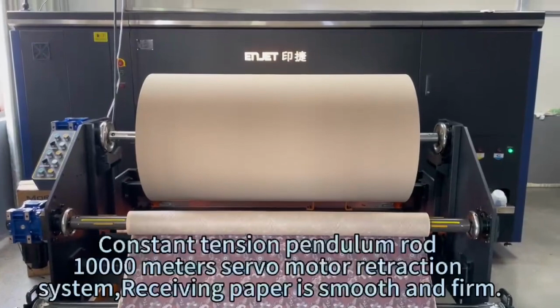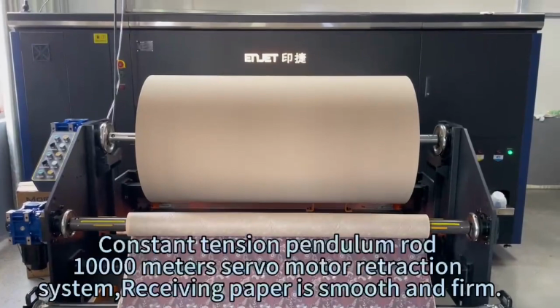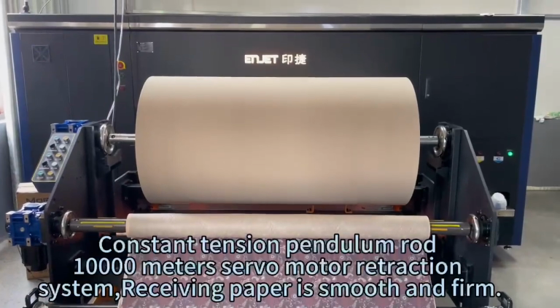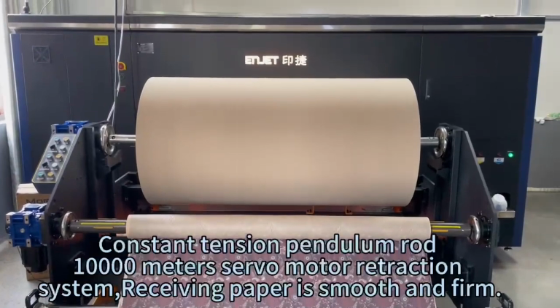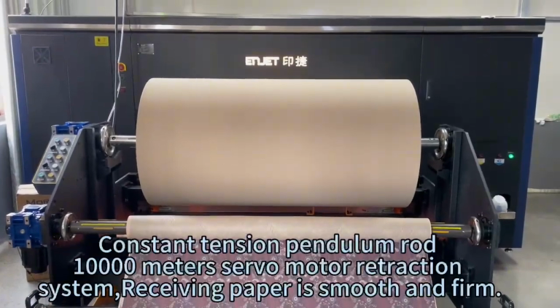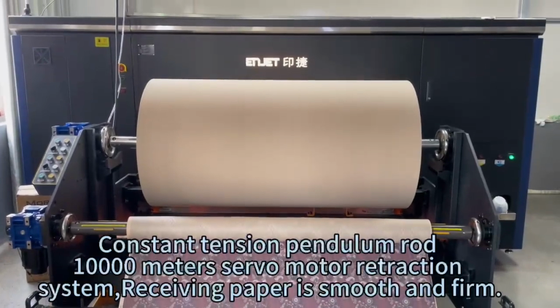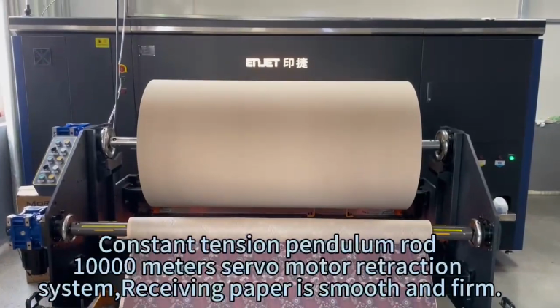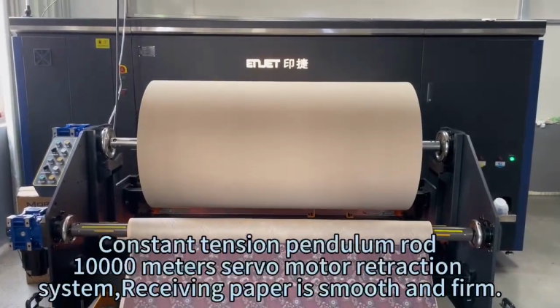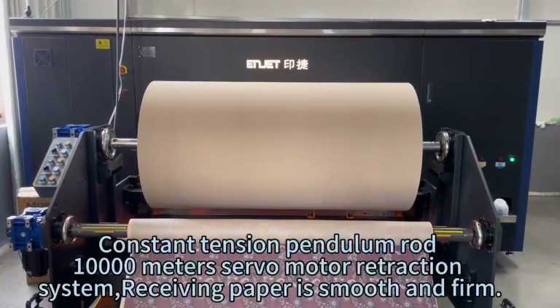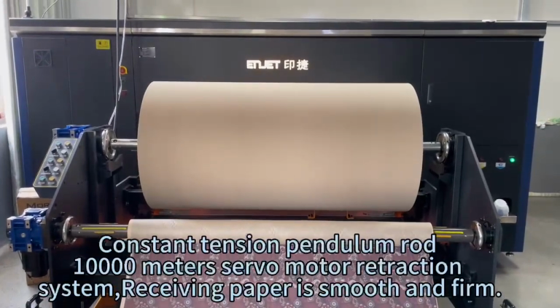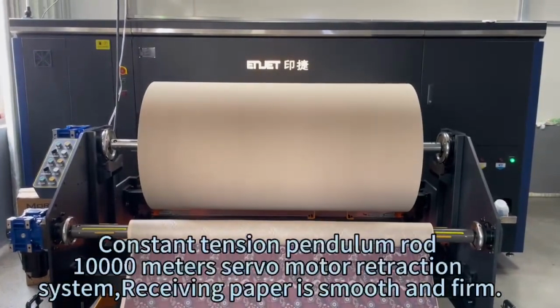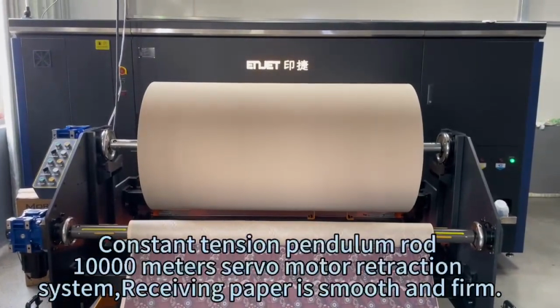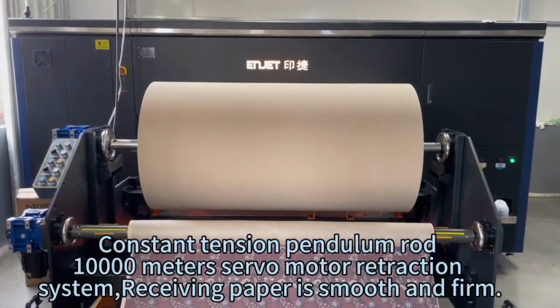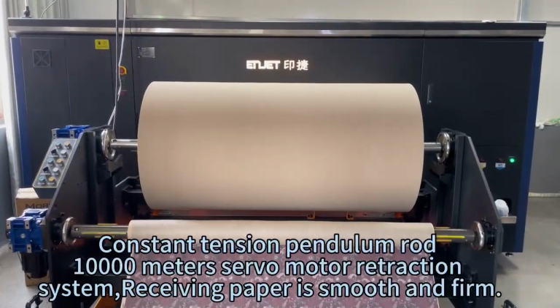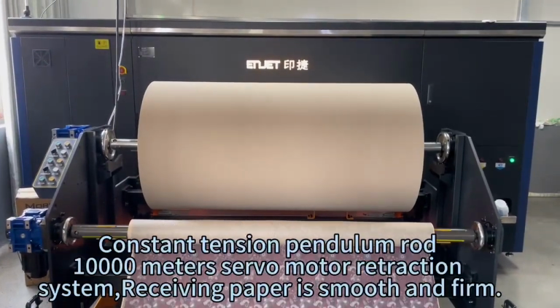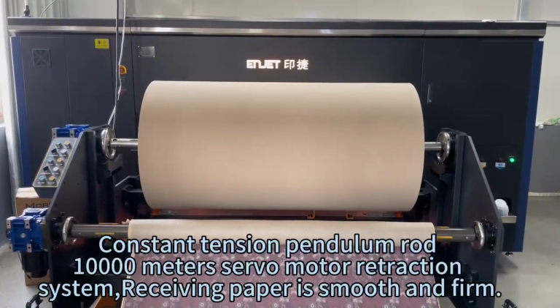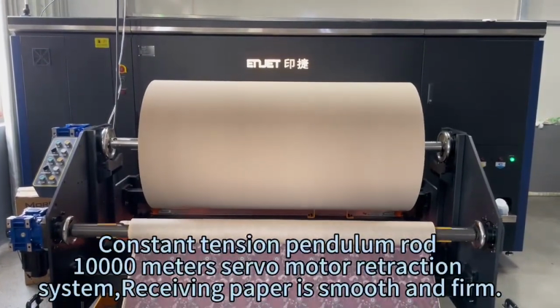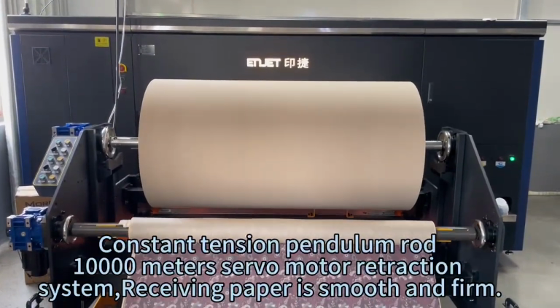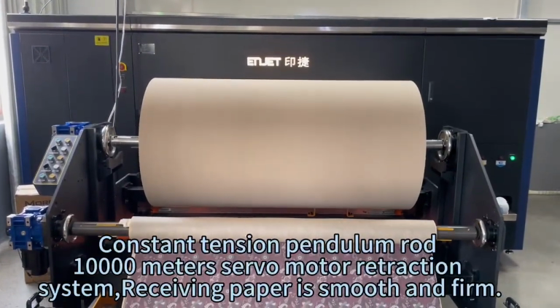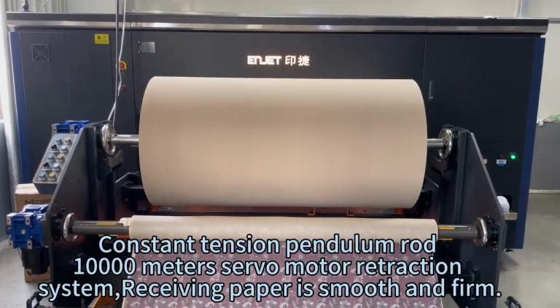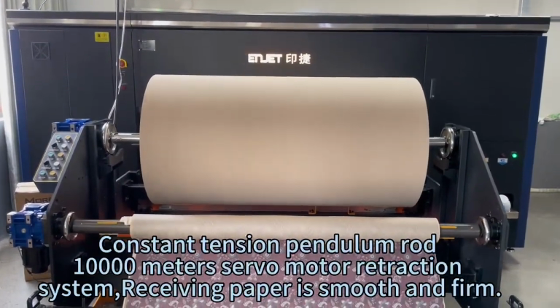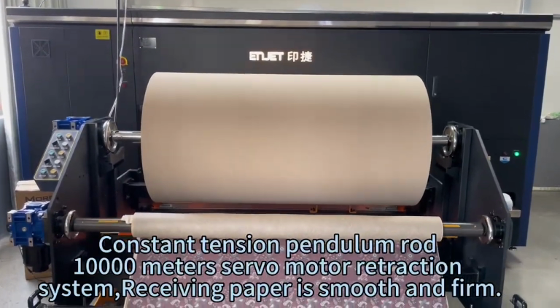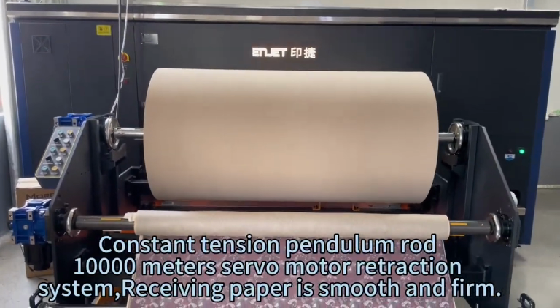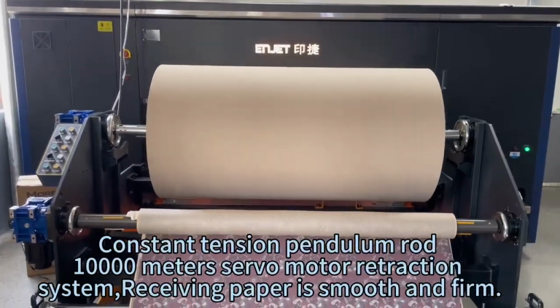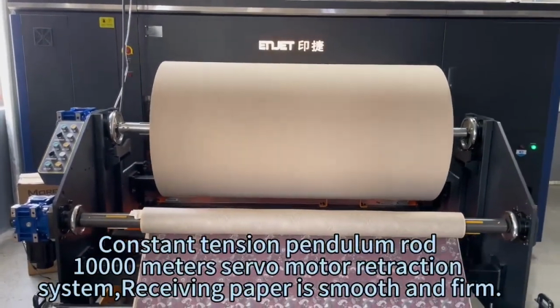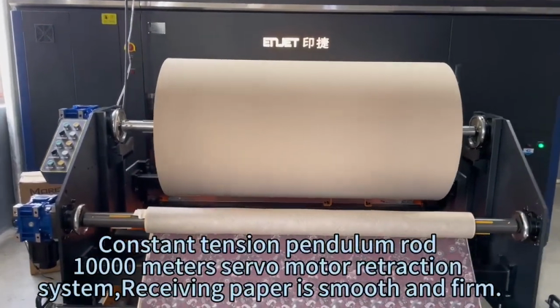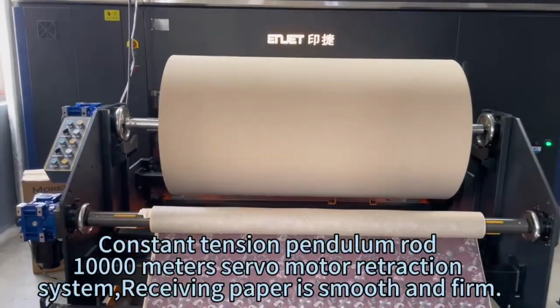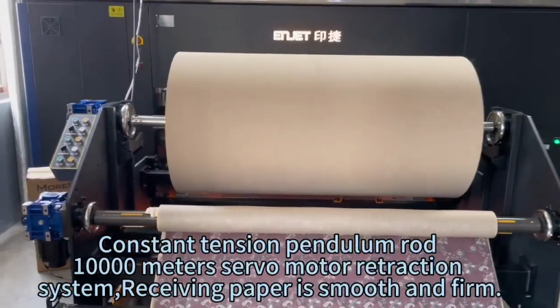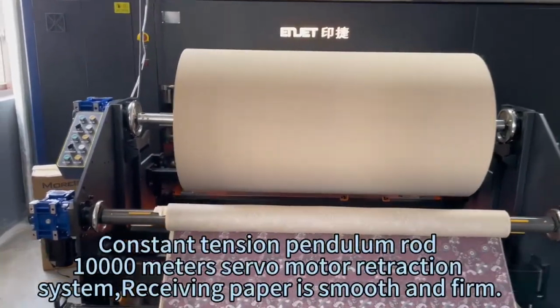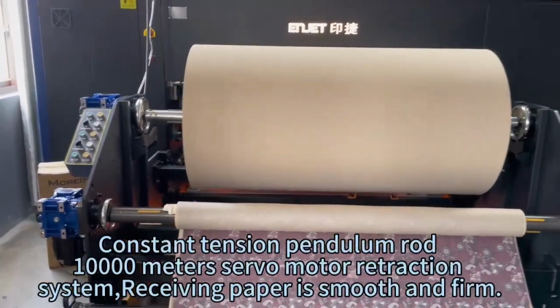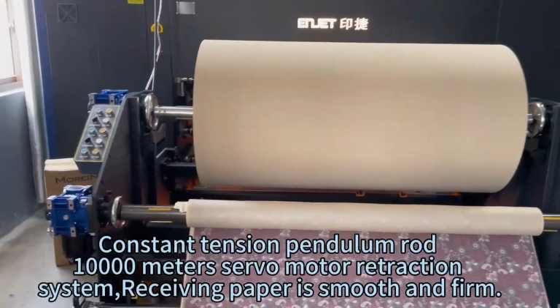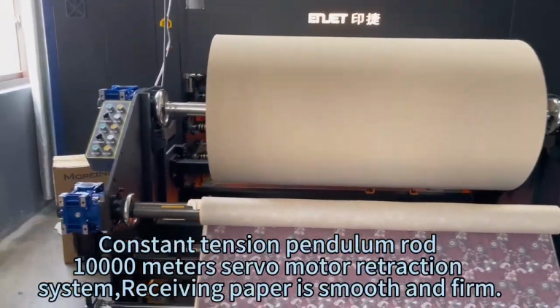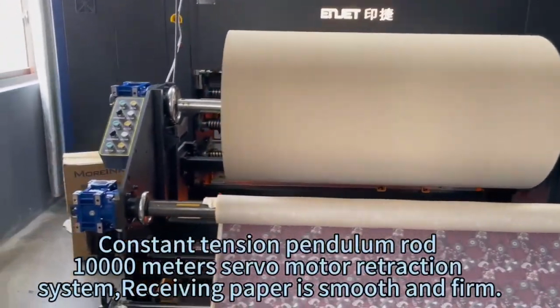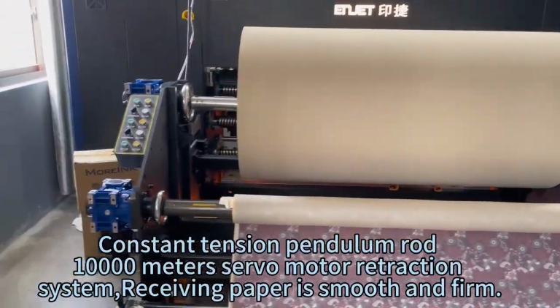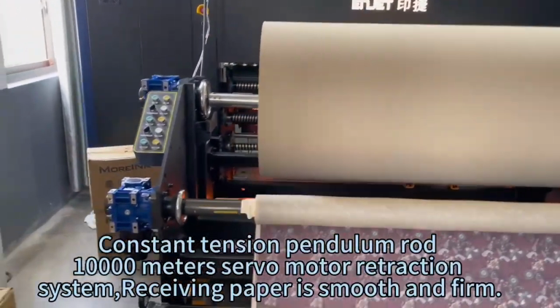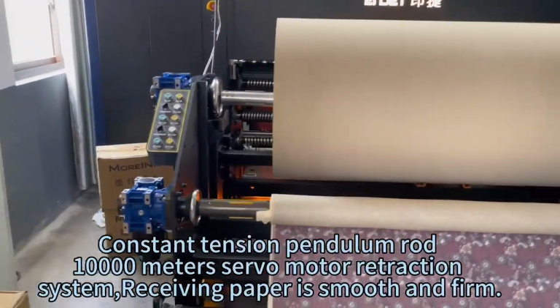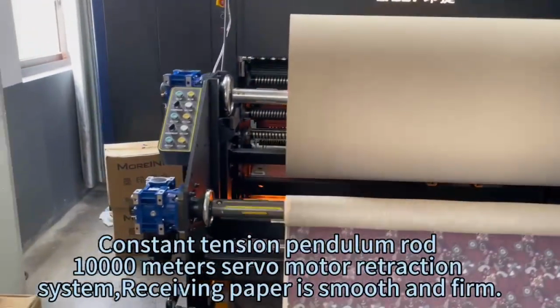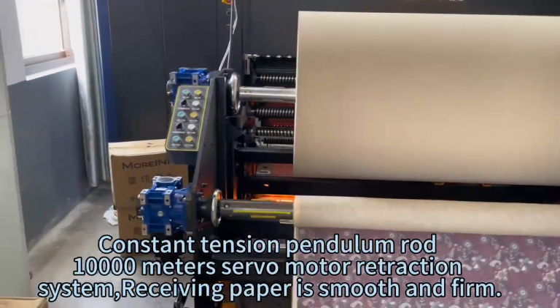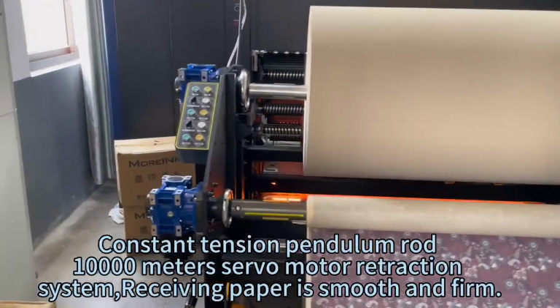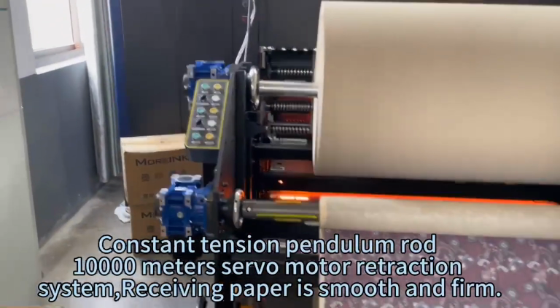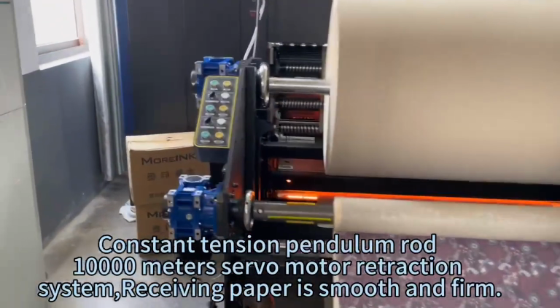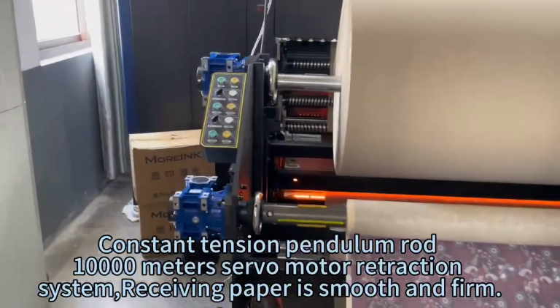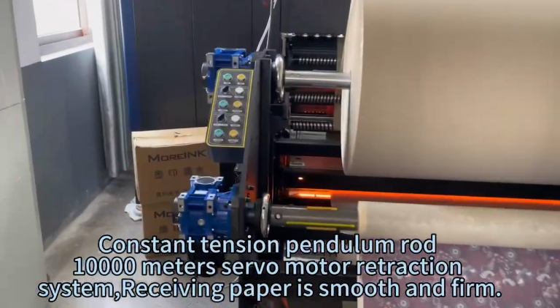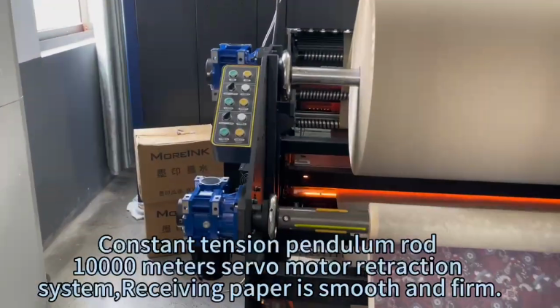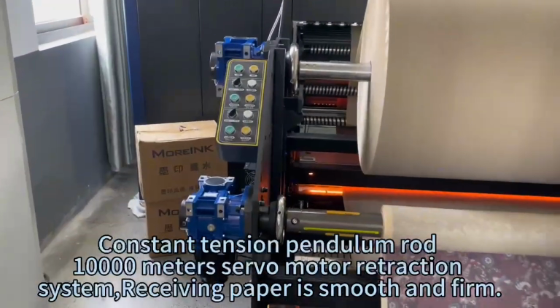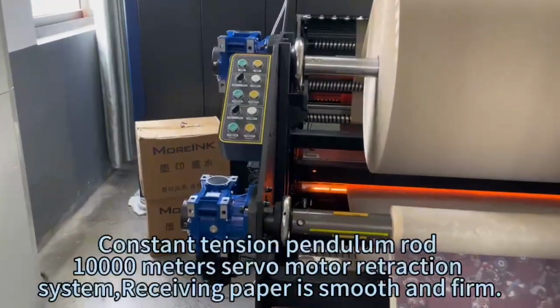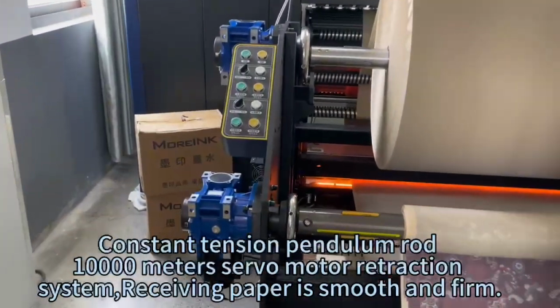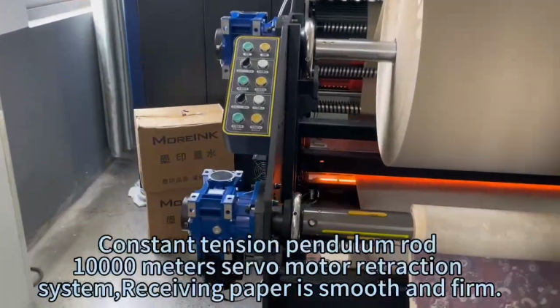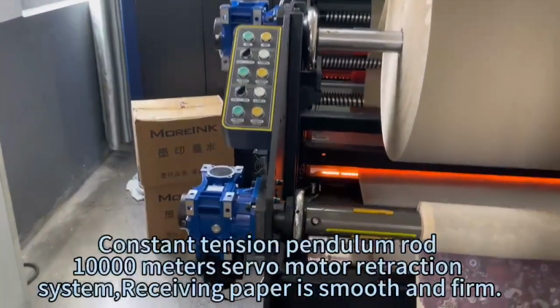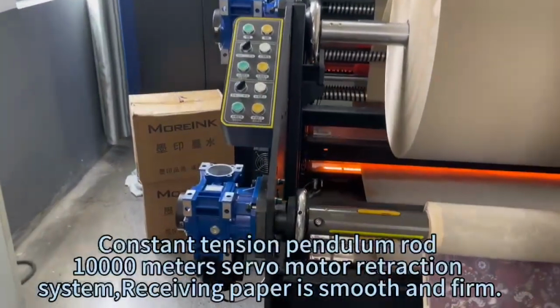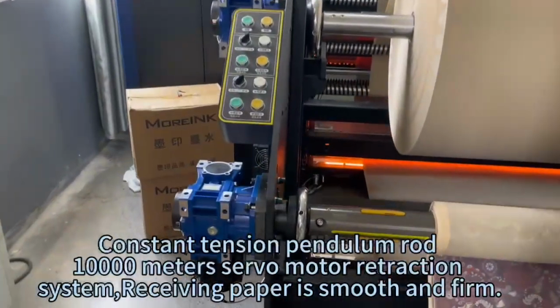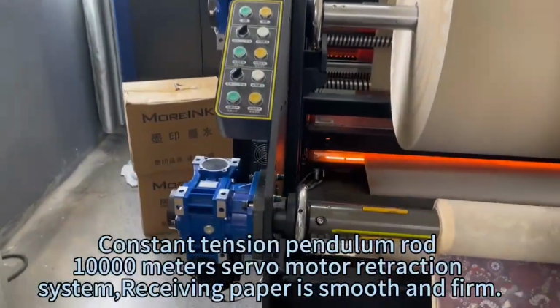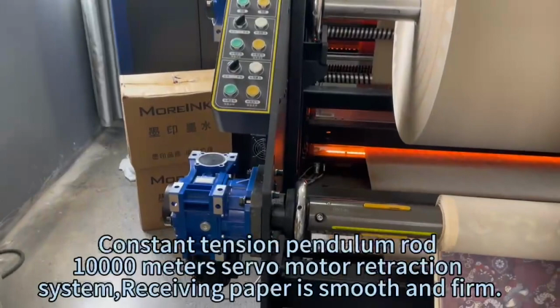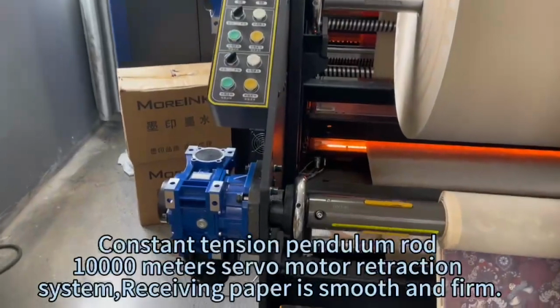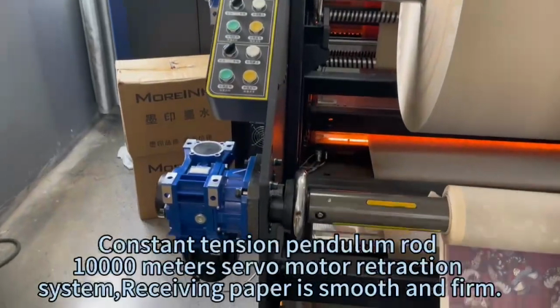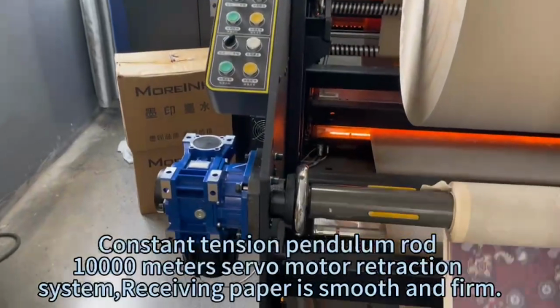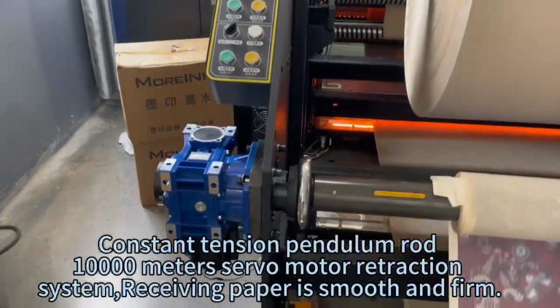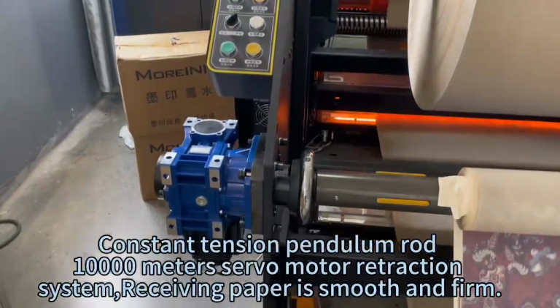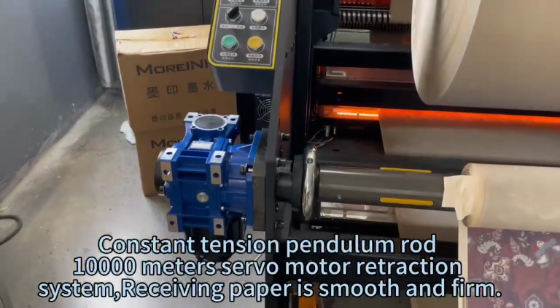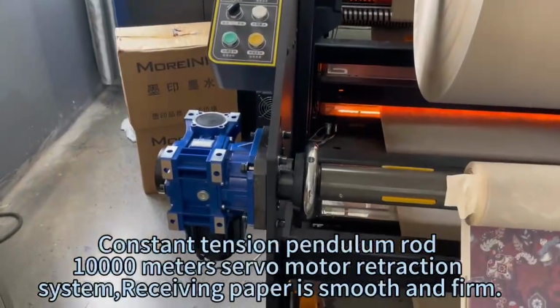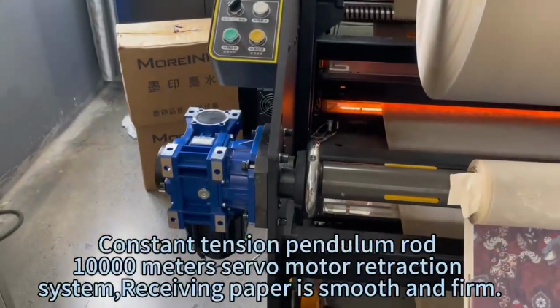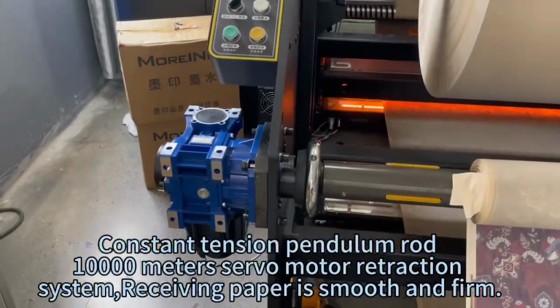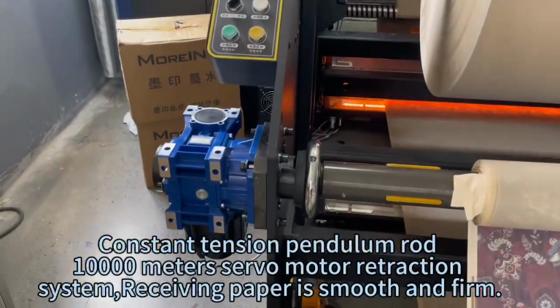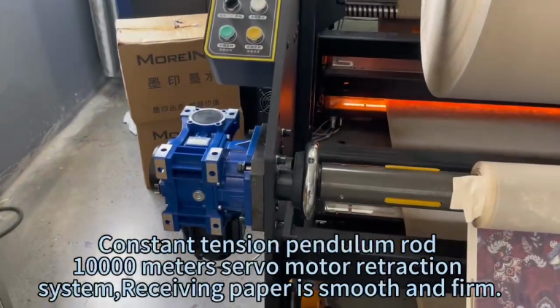Constant tension pendulum rod with 10,000-meter servo motor retraction system ensures receiving paper is smooth and firm.